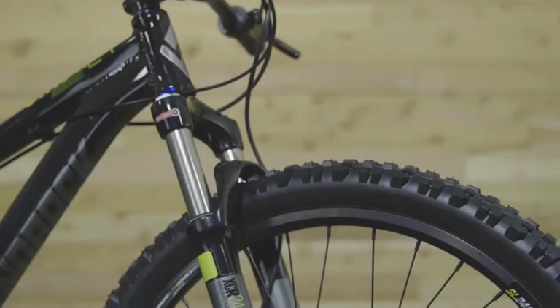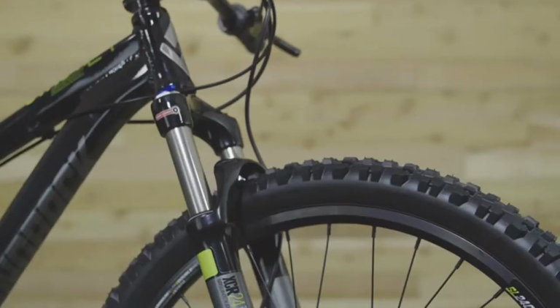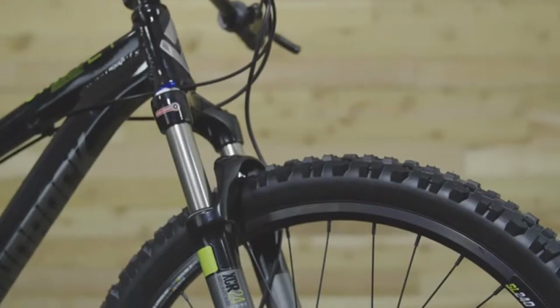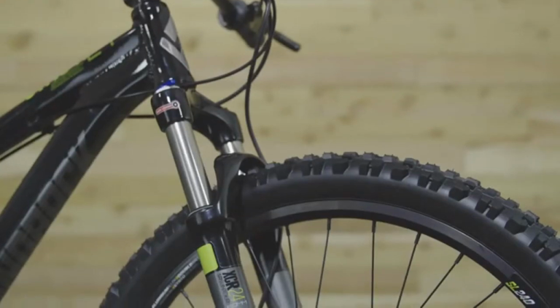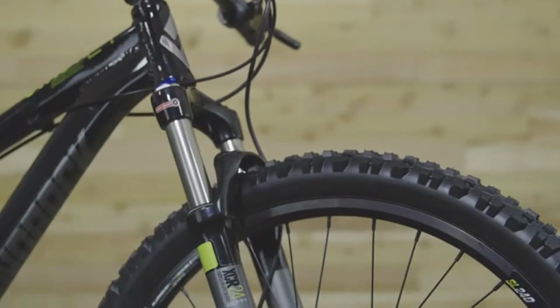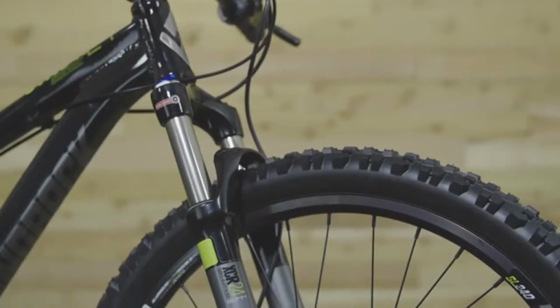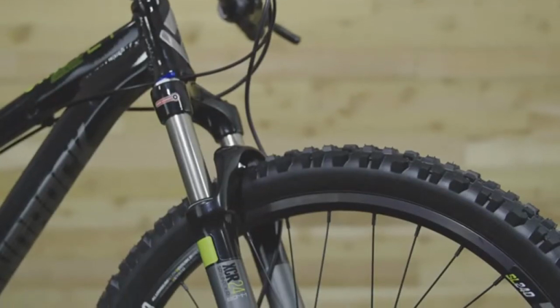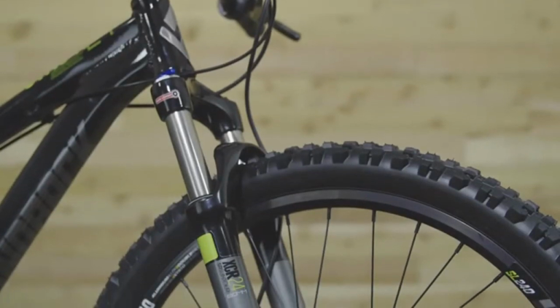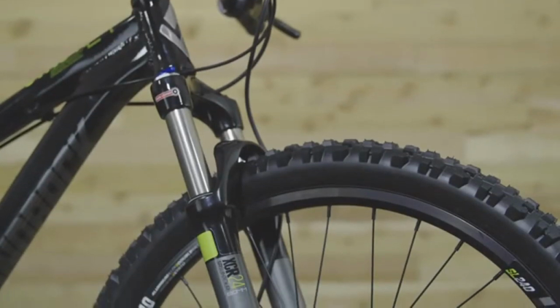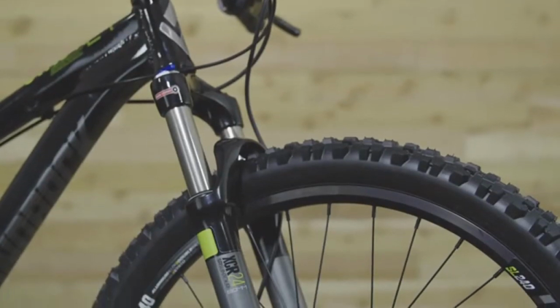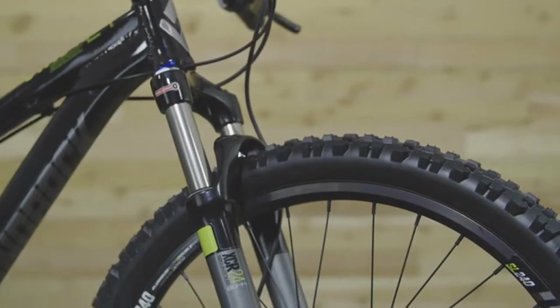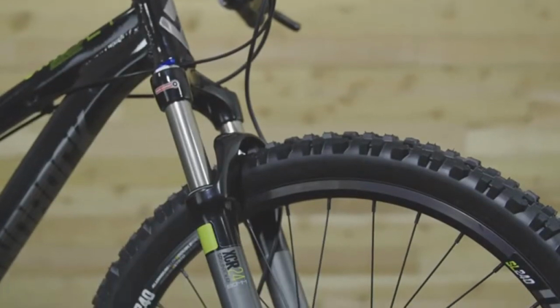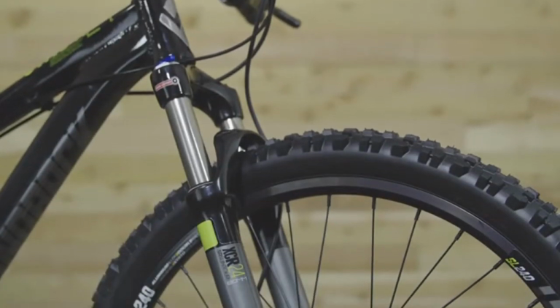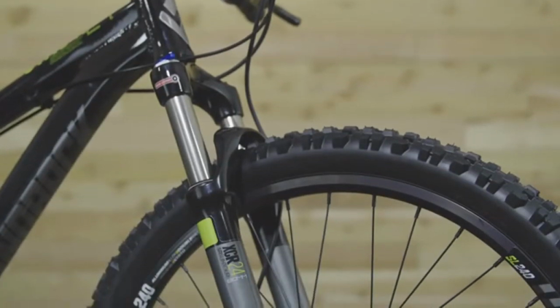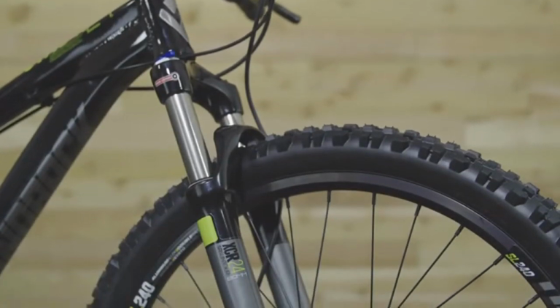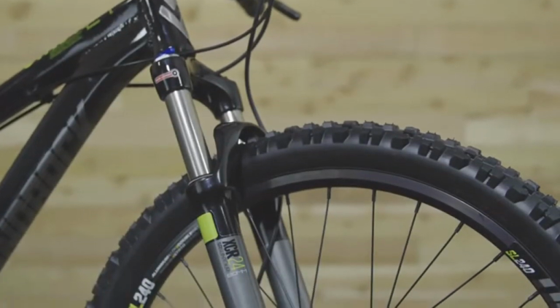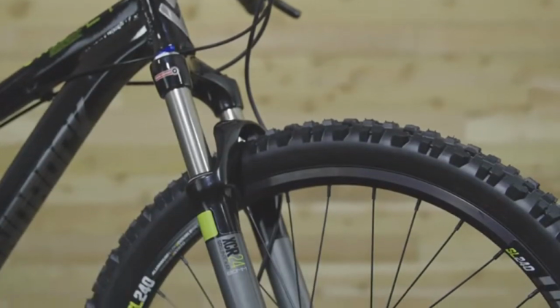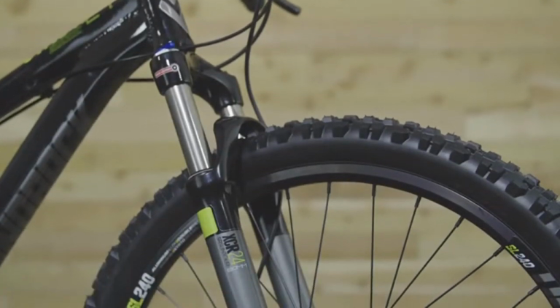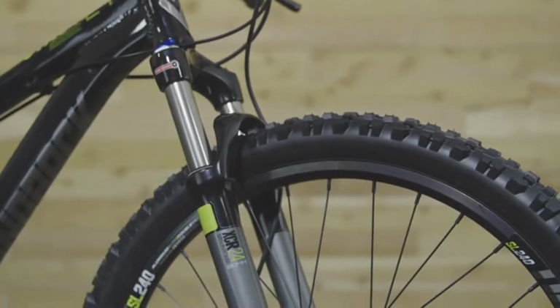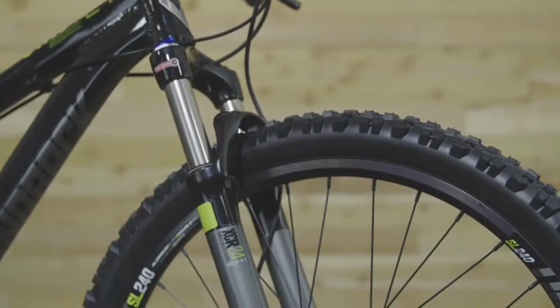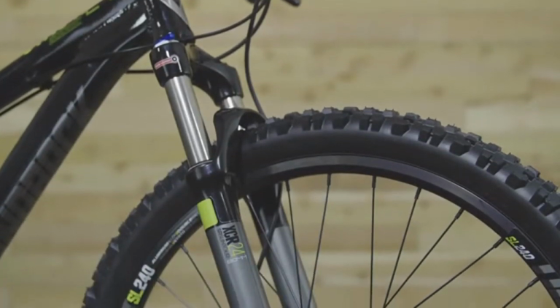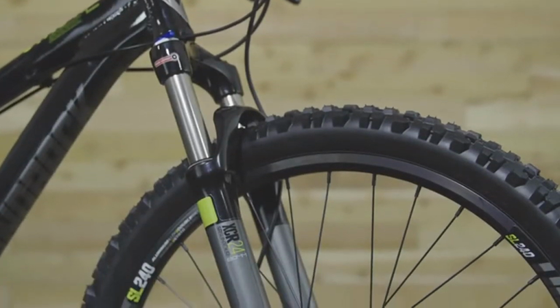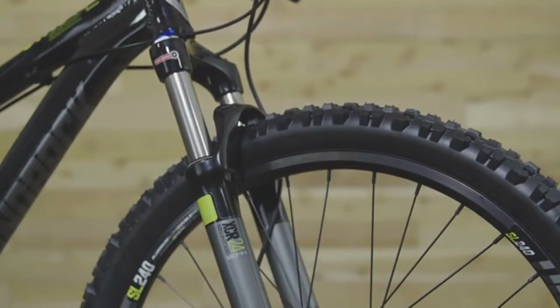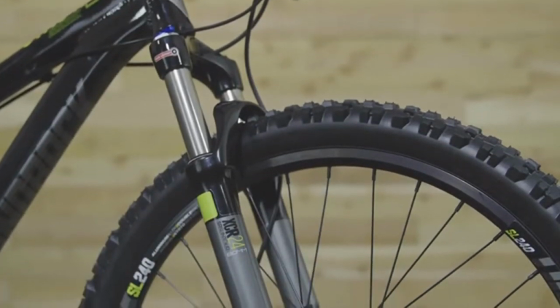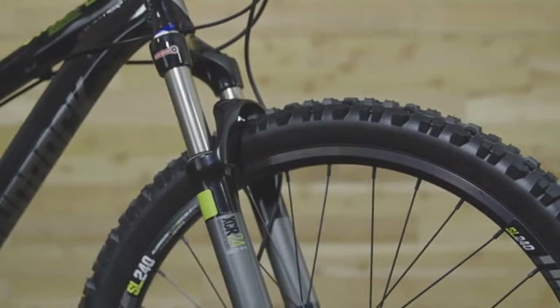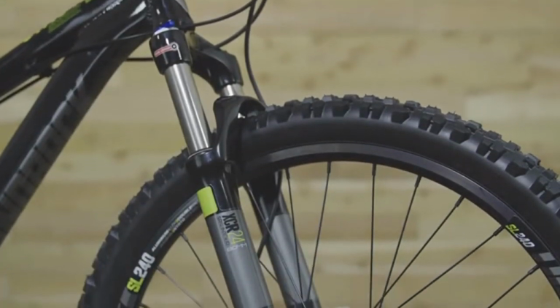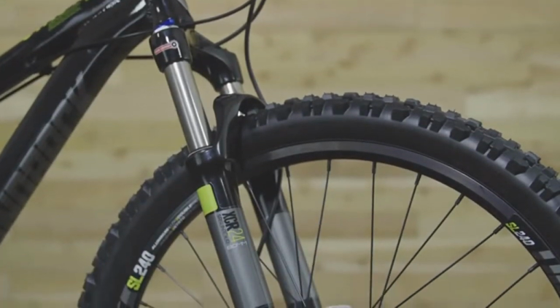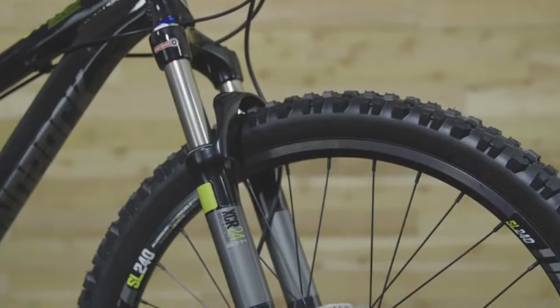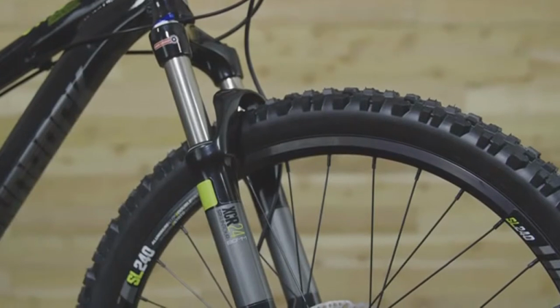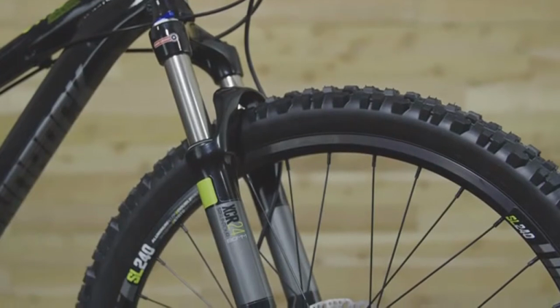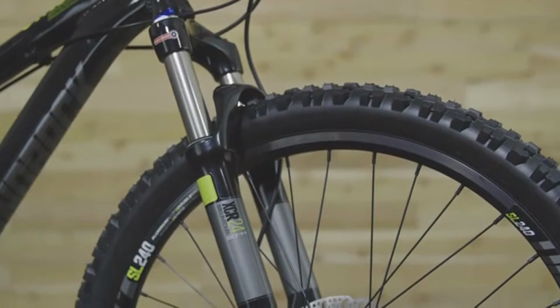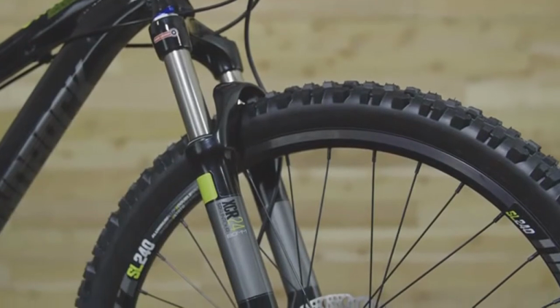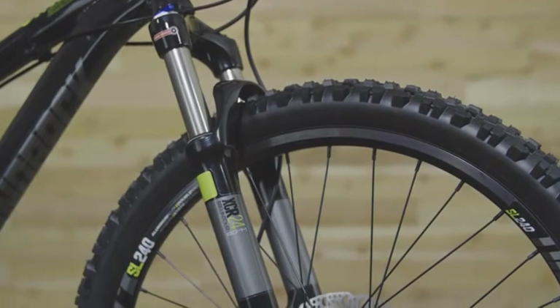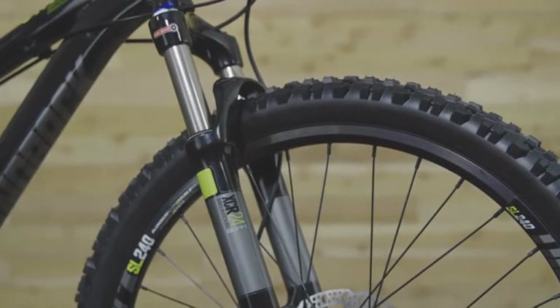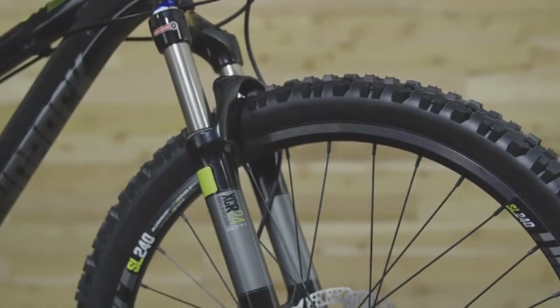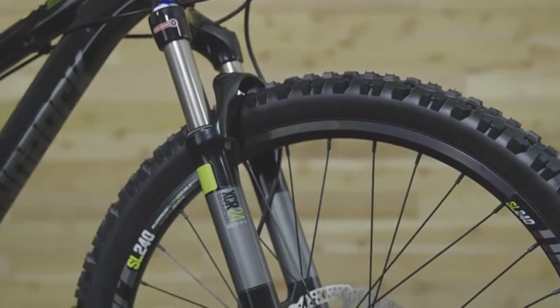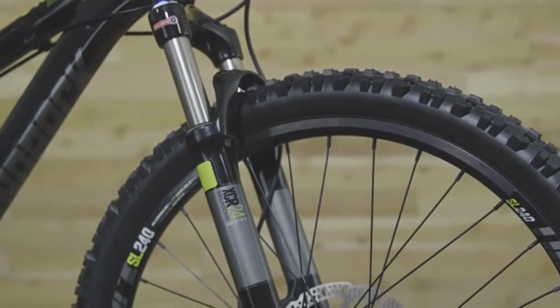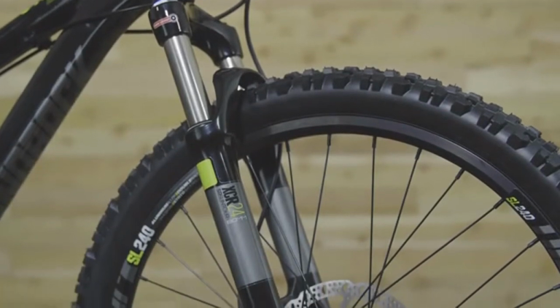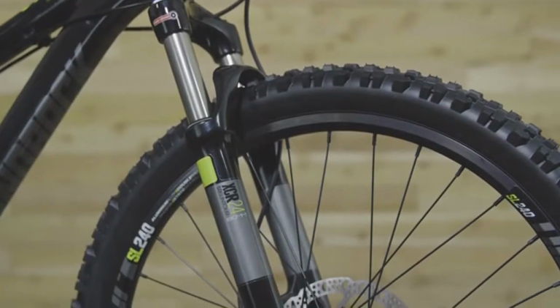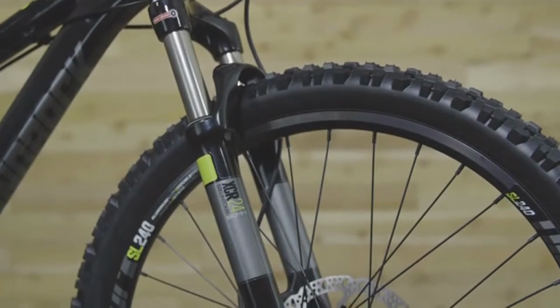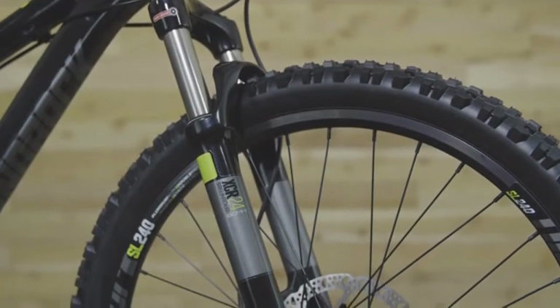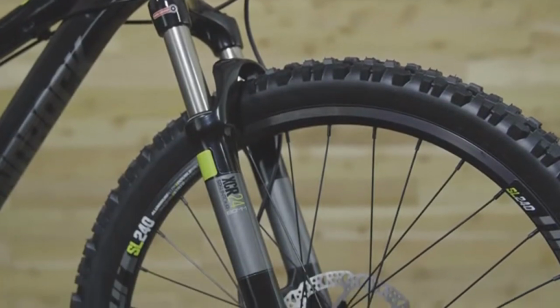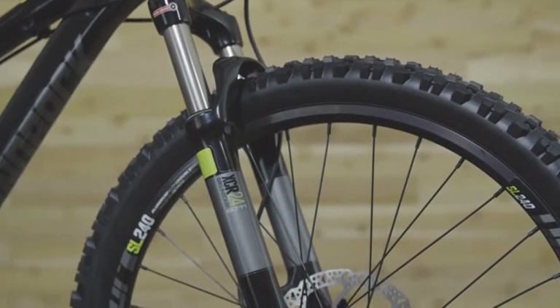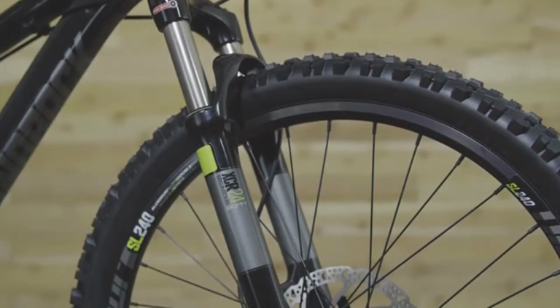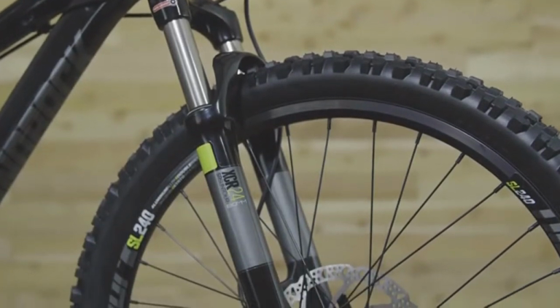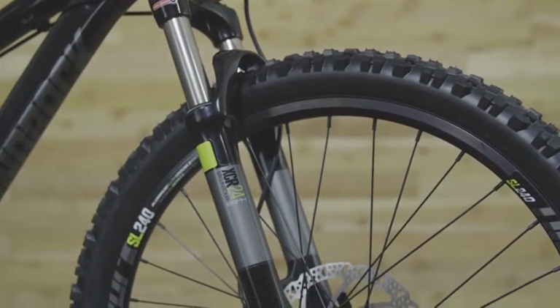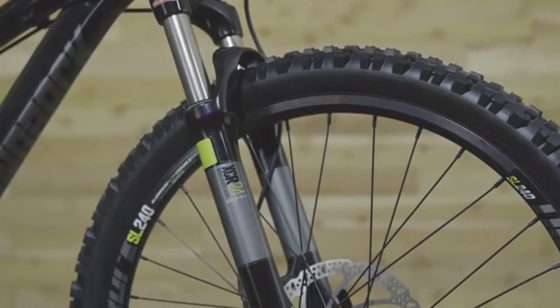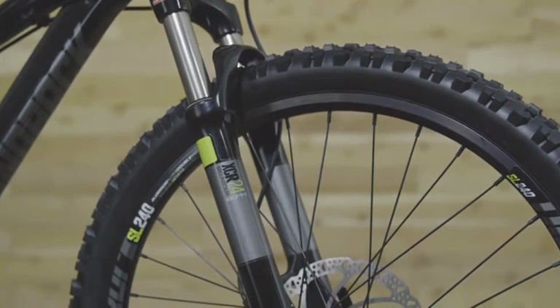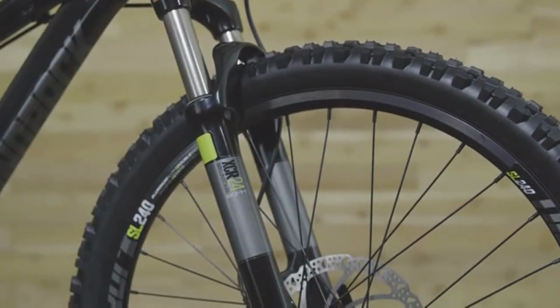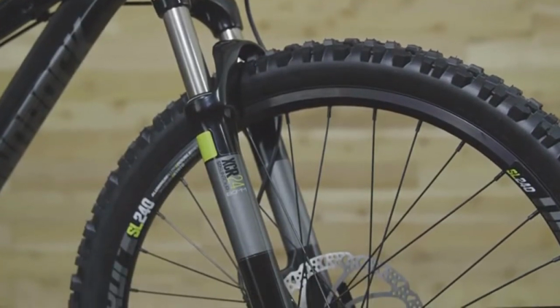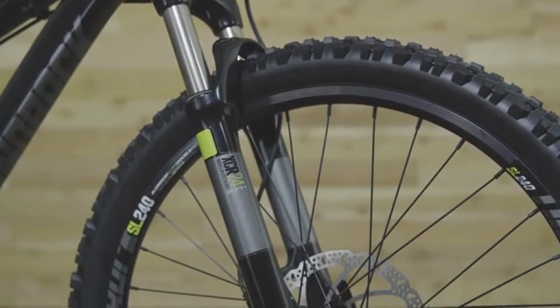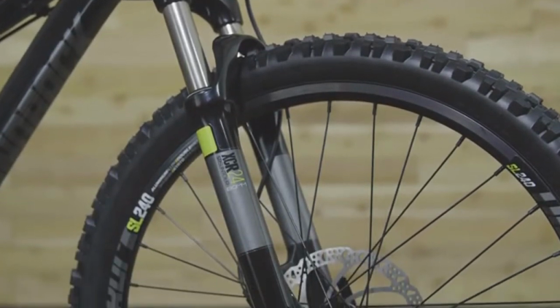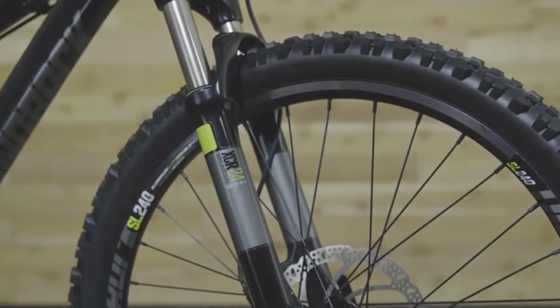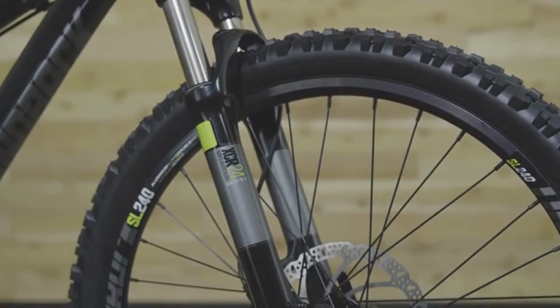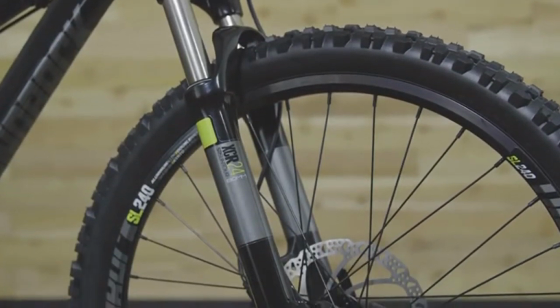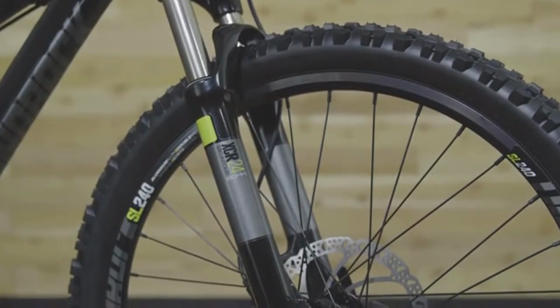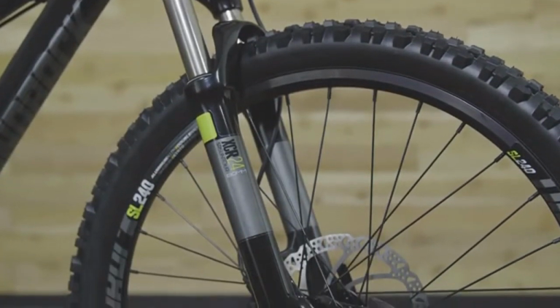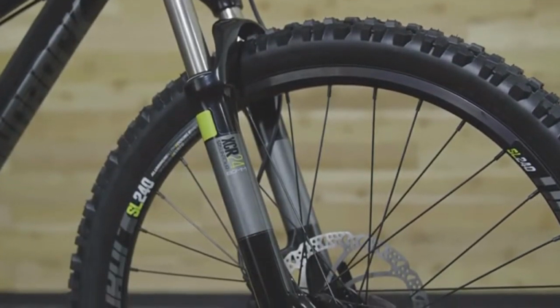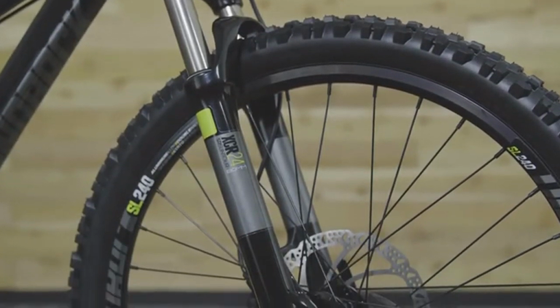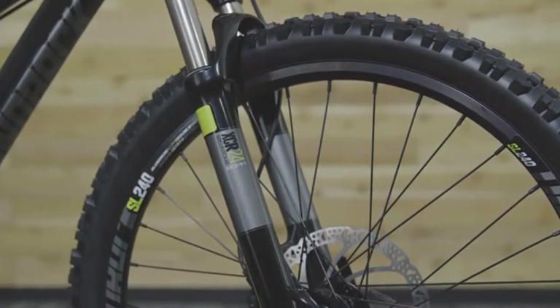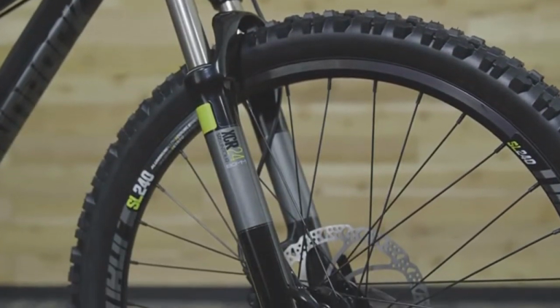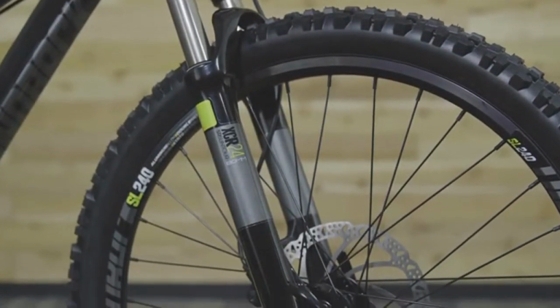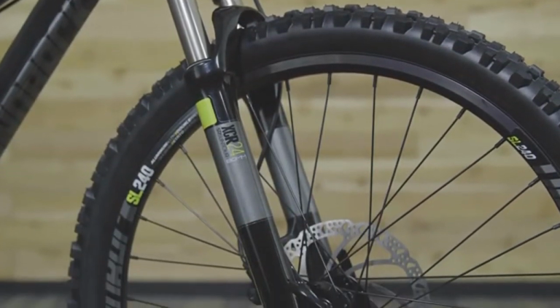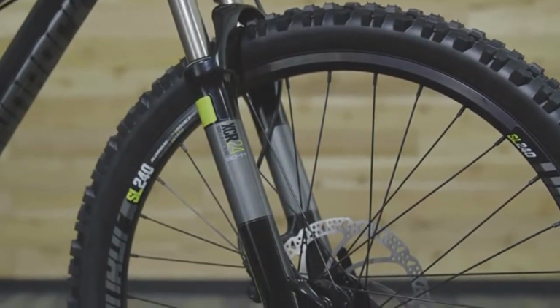Rough trails are no match for the 80mm Suntour suspension fork, allowing the rider to have fun diving into technical features.